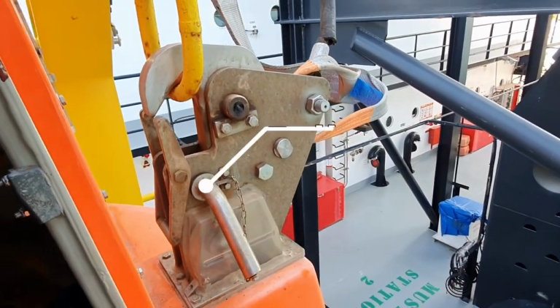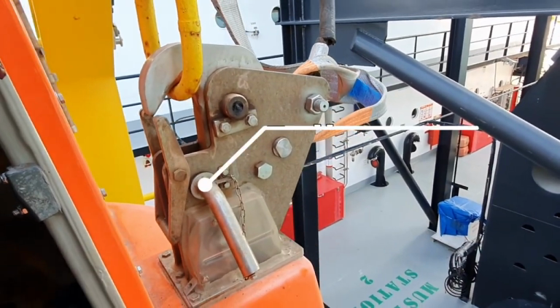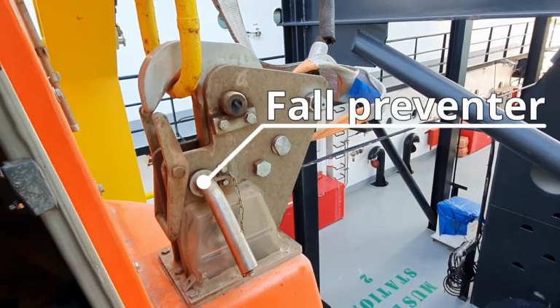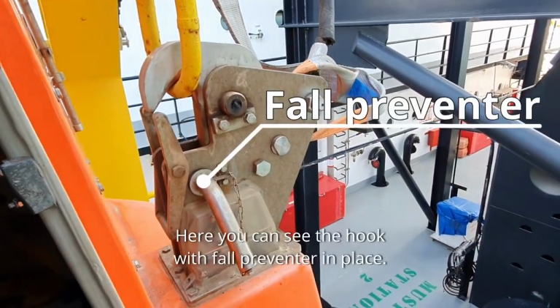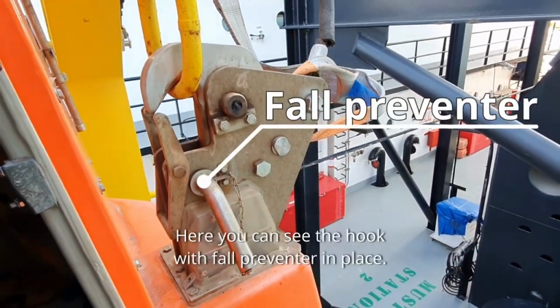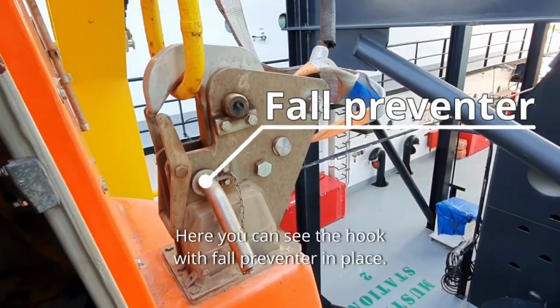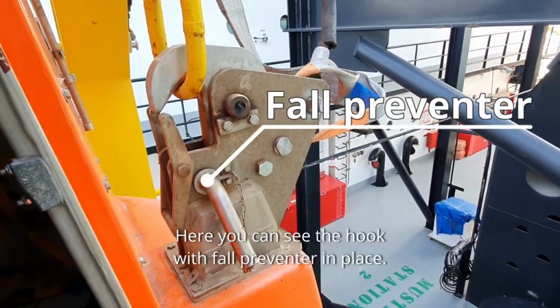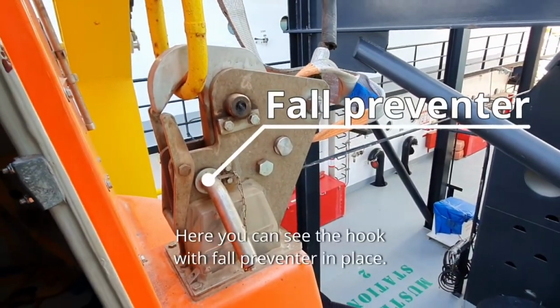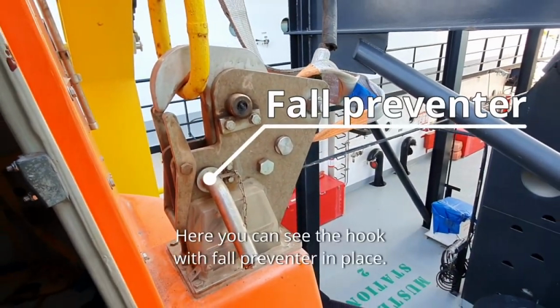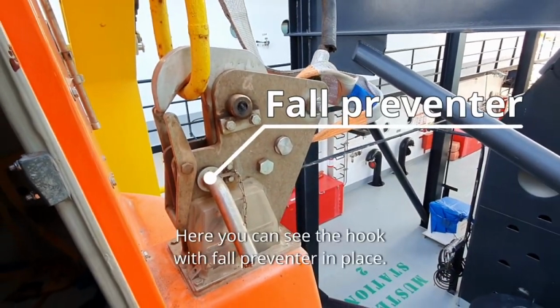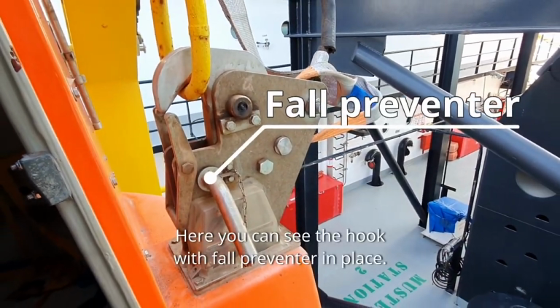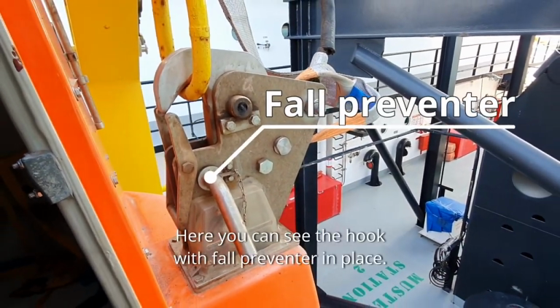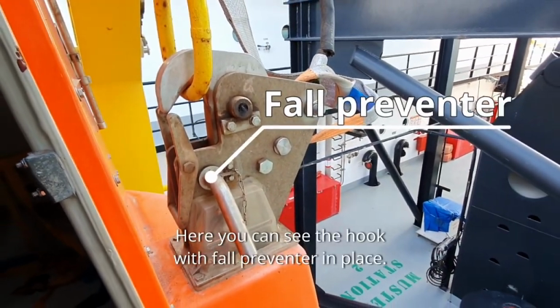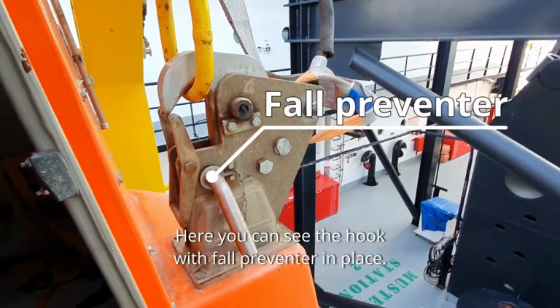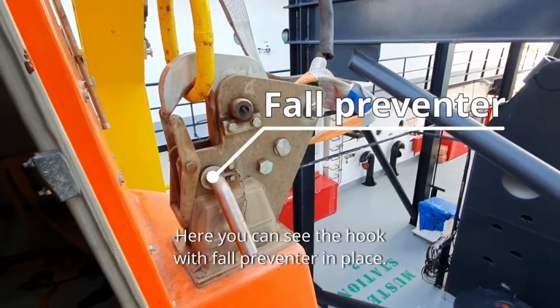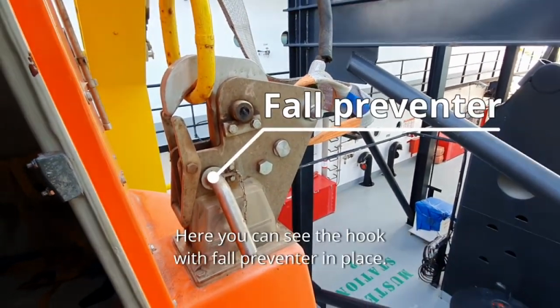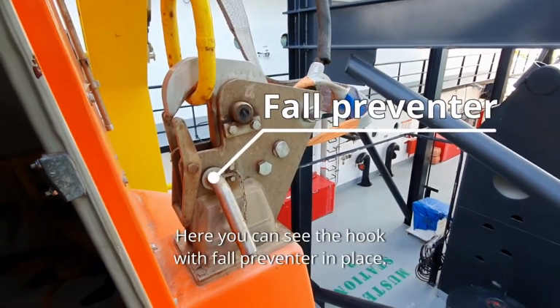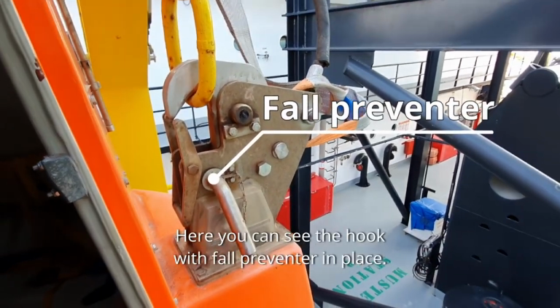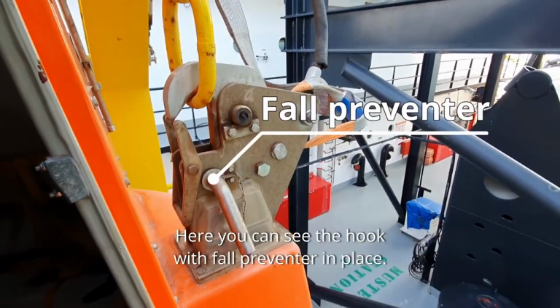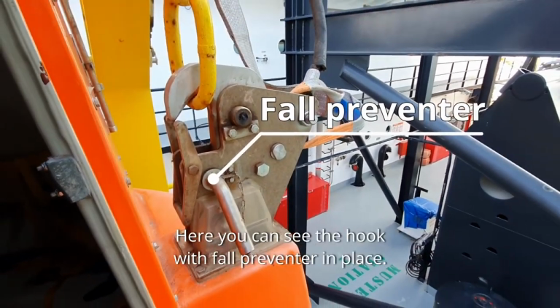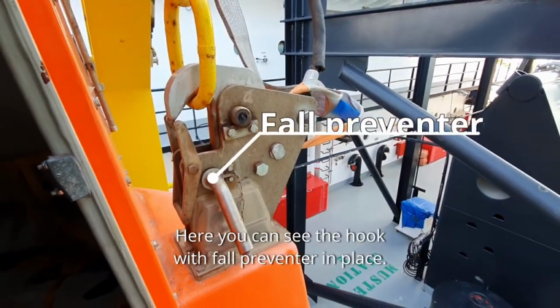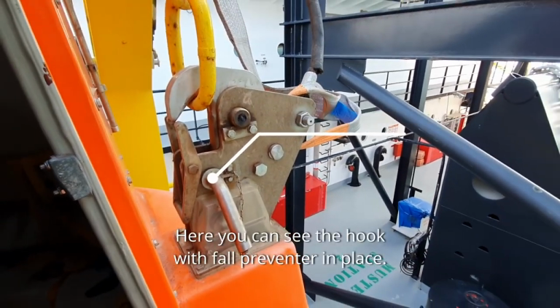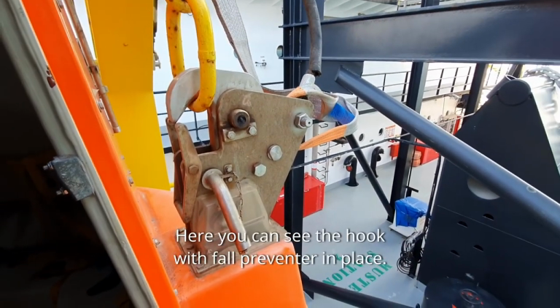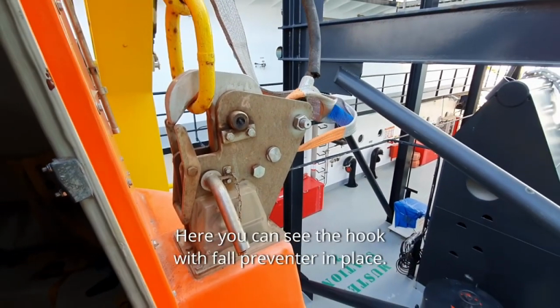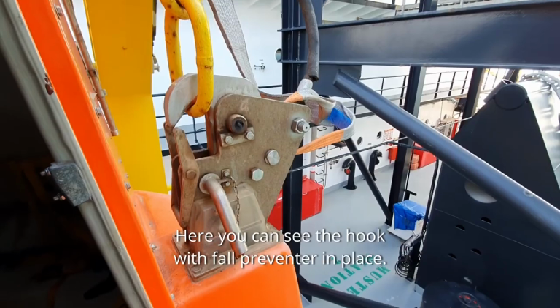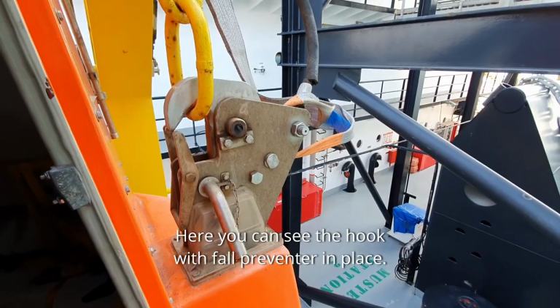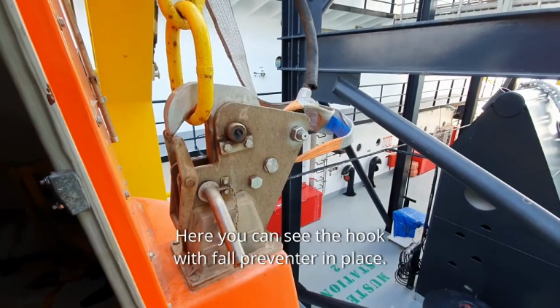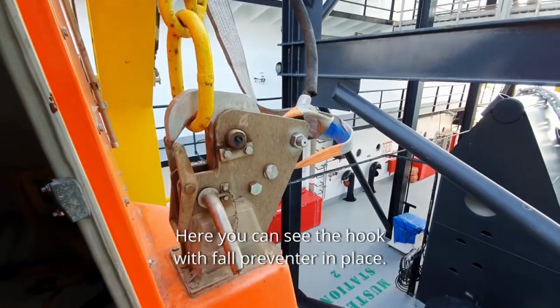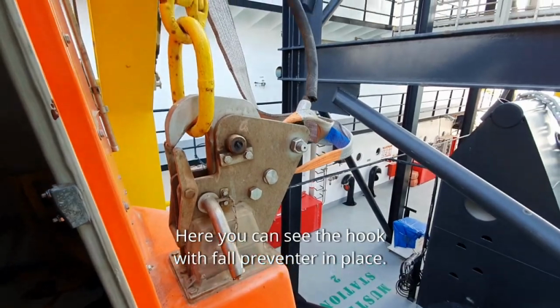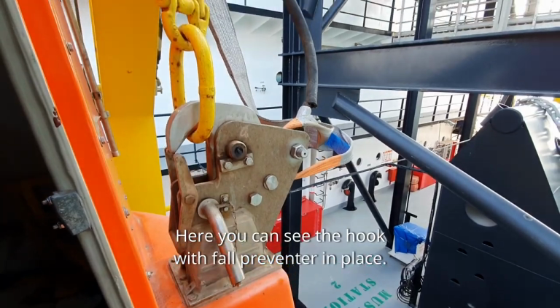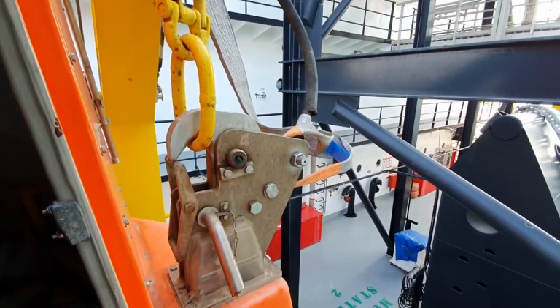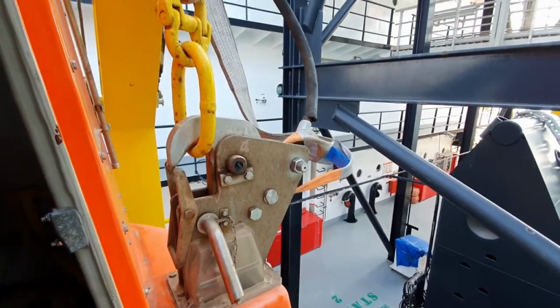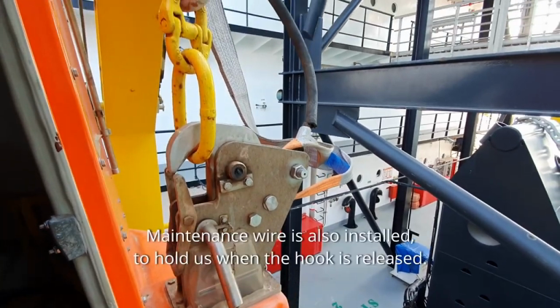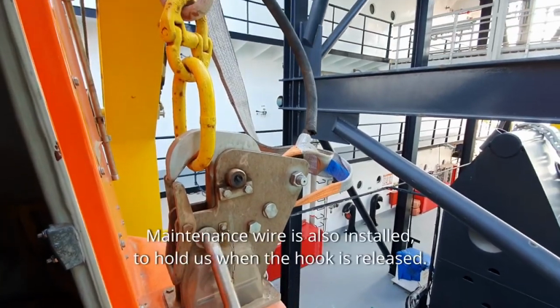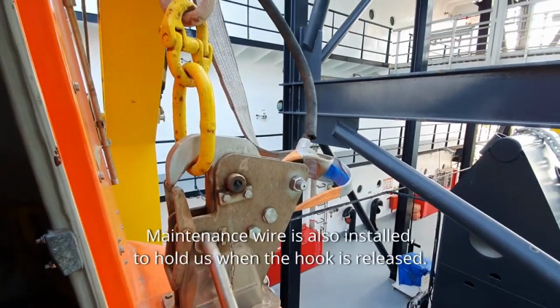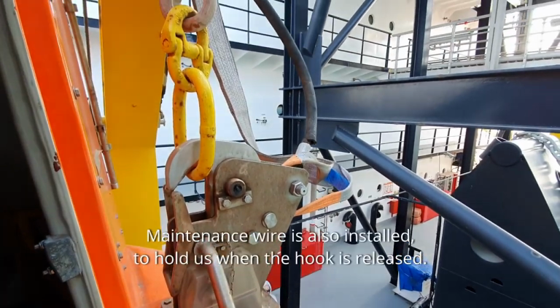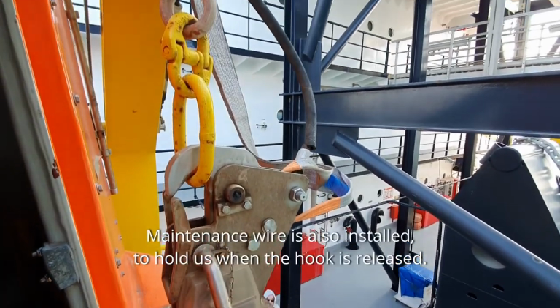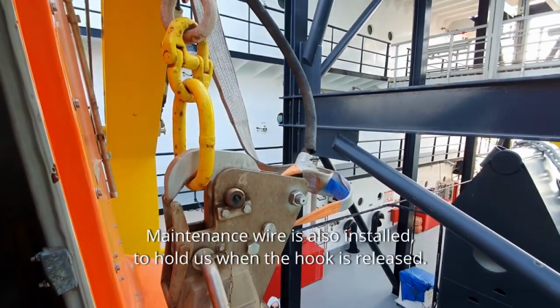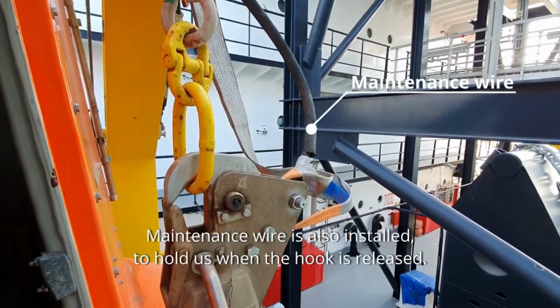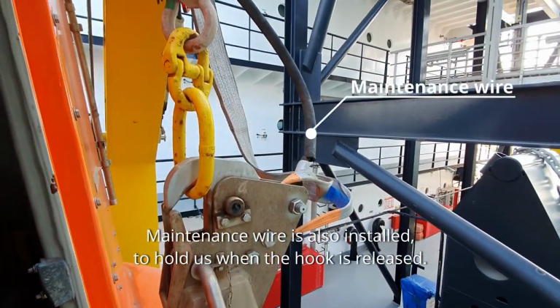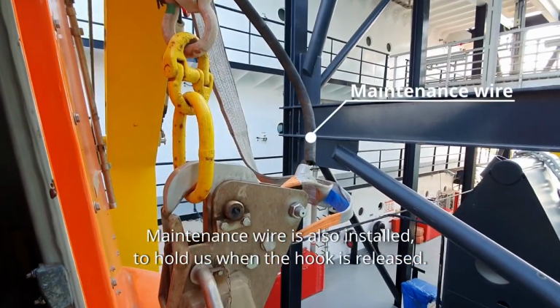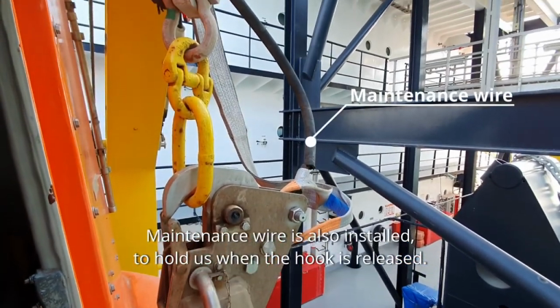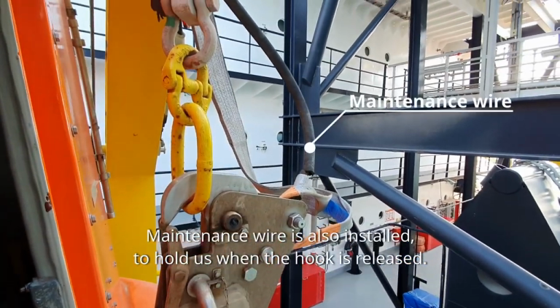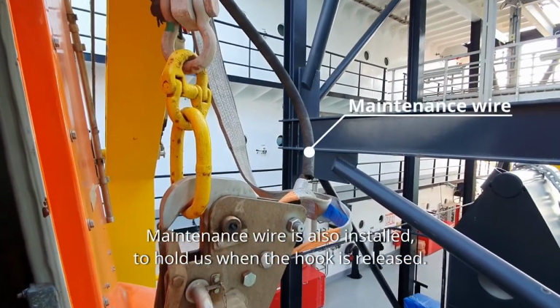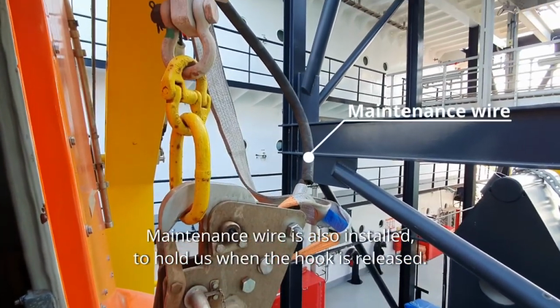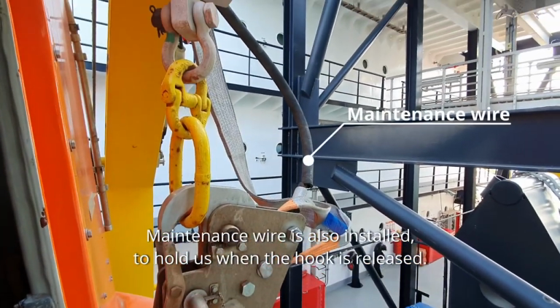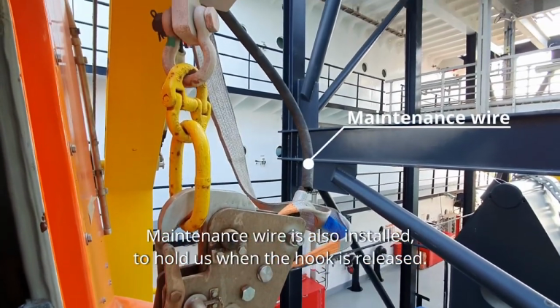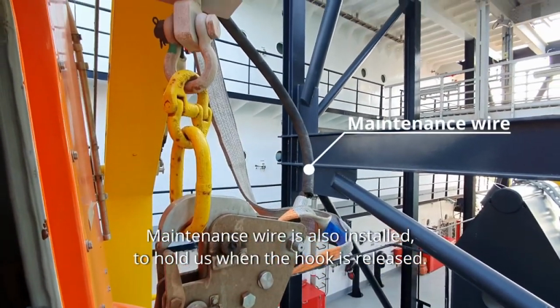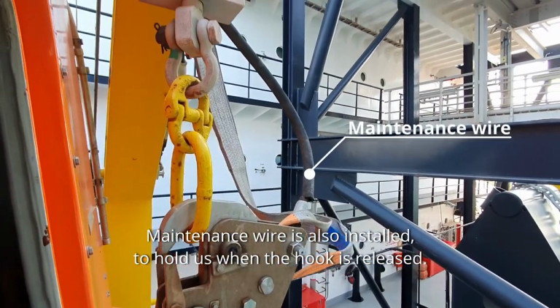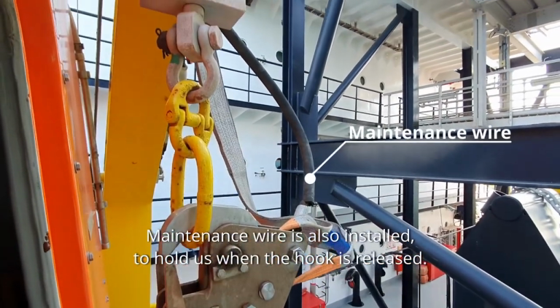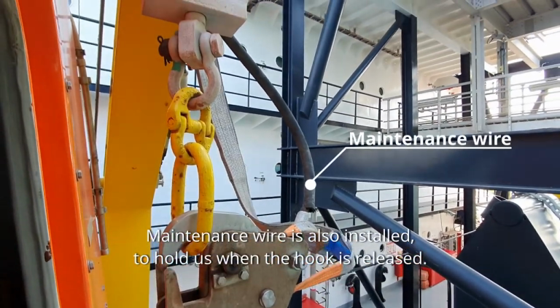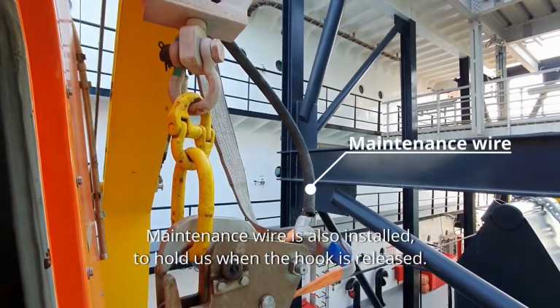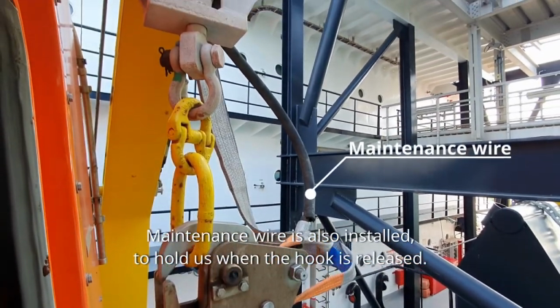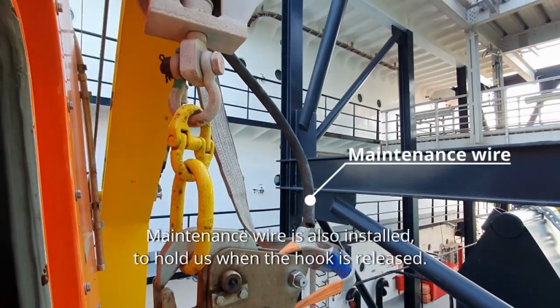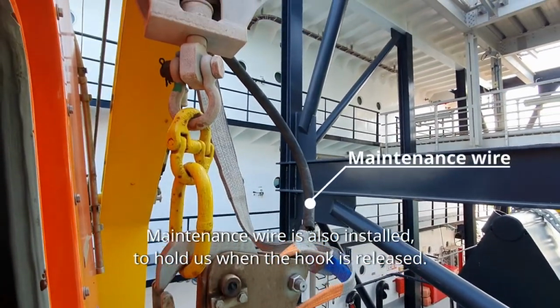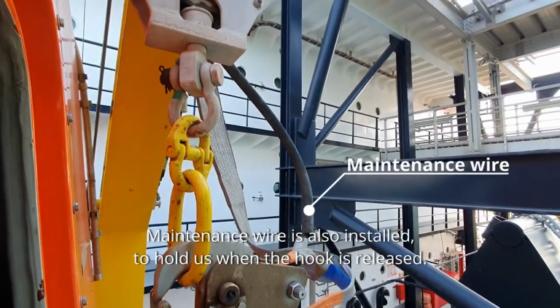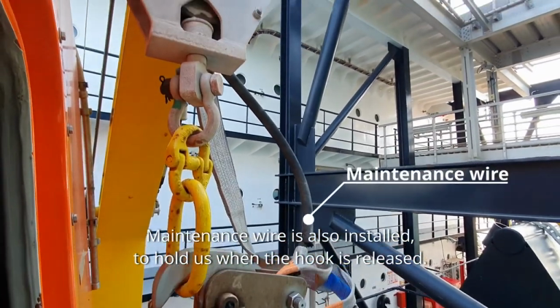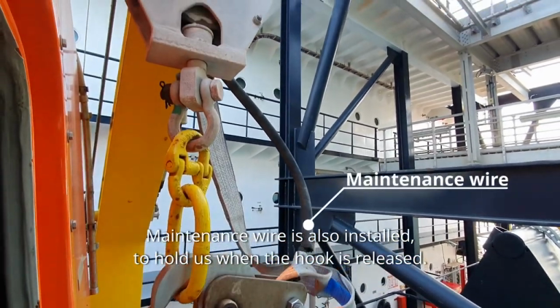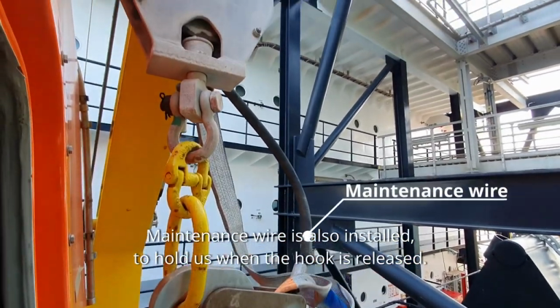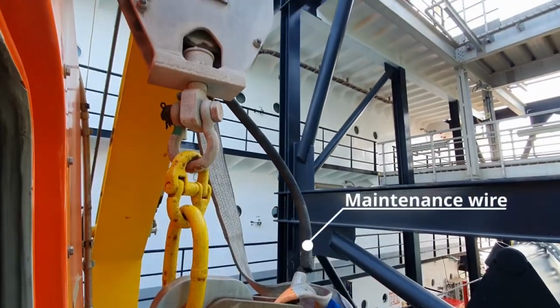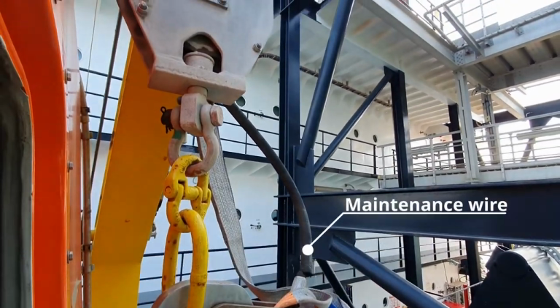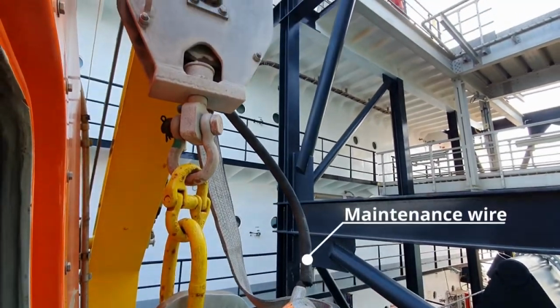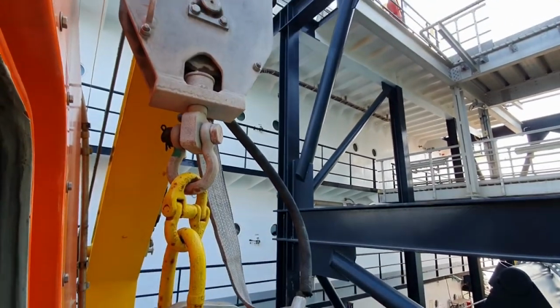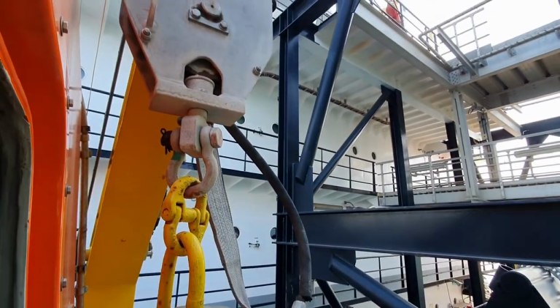Here you can see the hook with fall preventer in place. The maintenance wire is also installed to hold us when the hook is released.